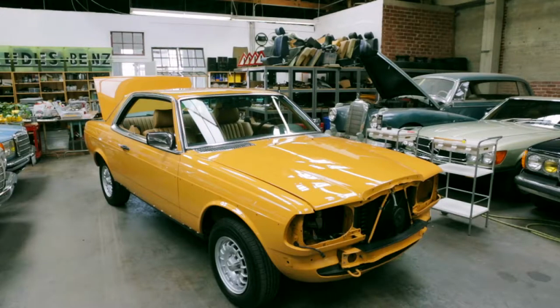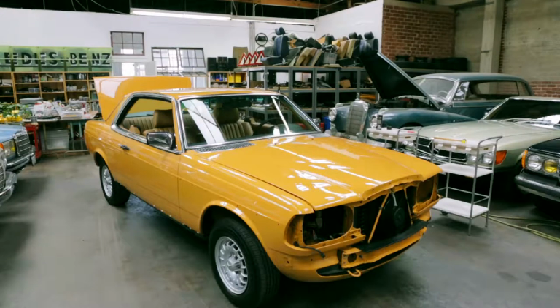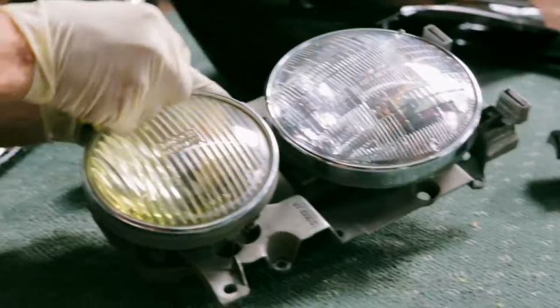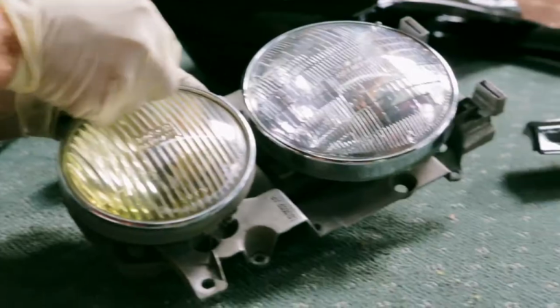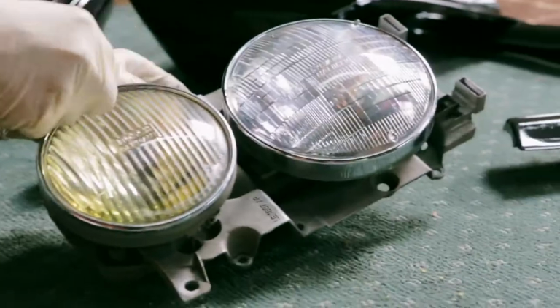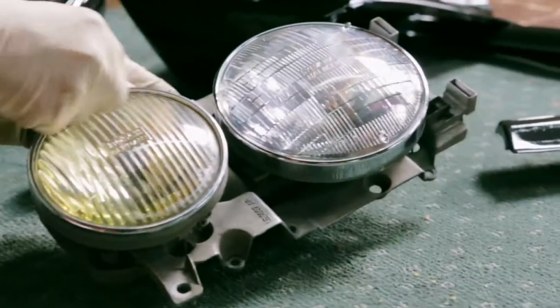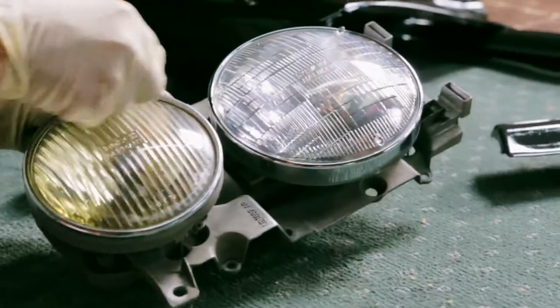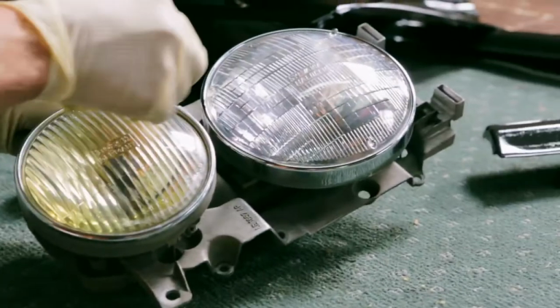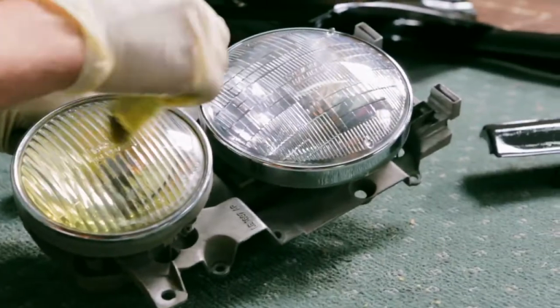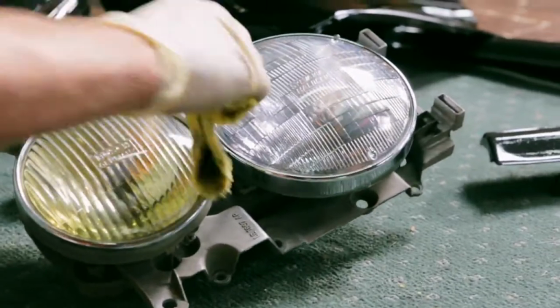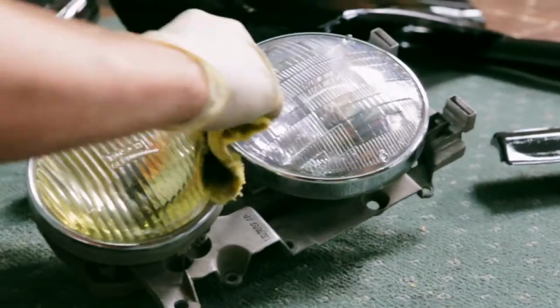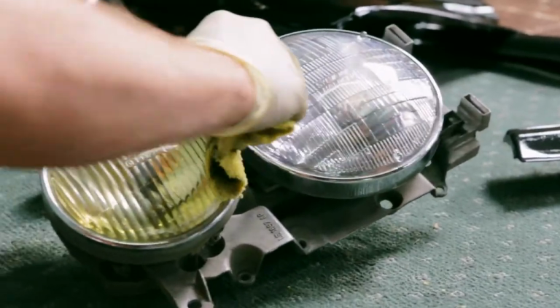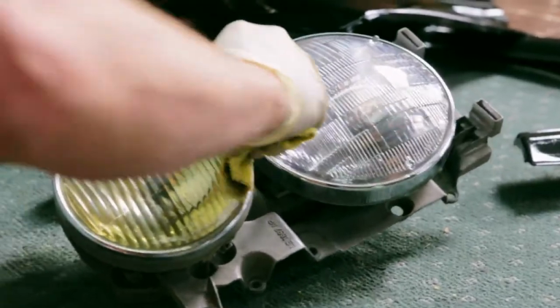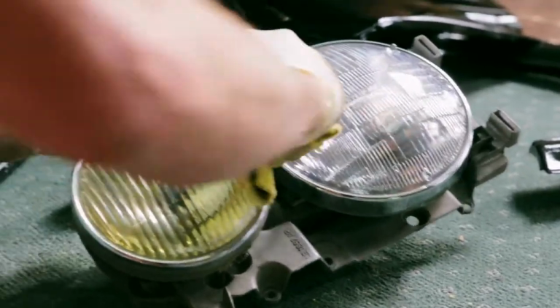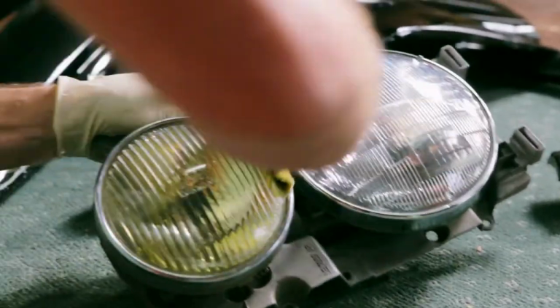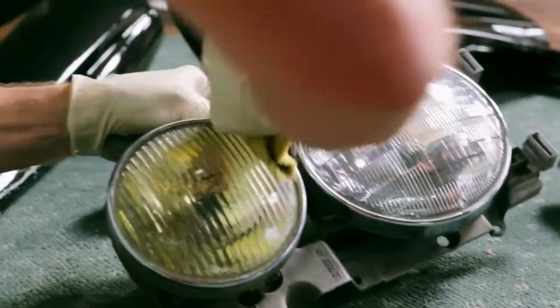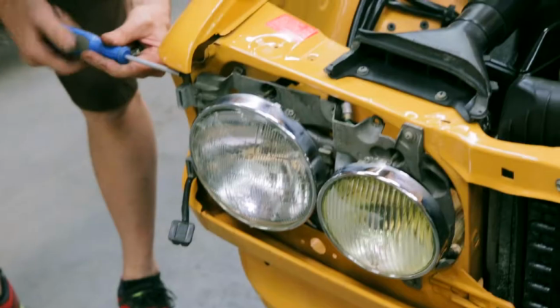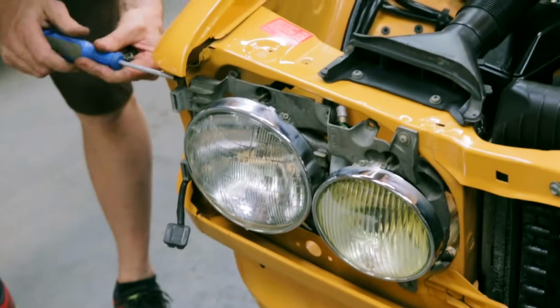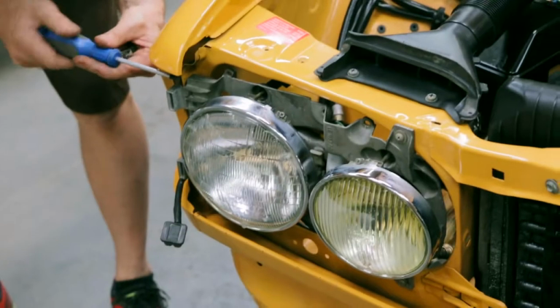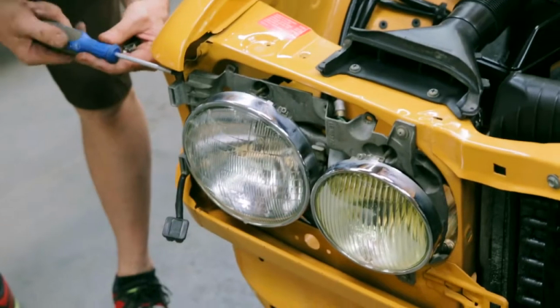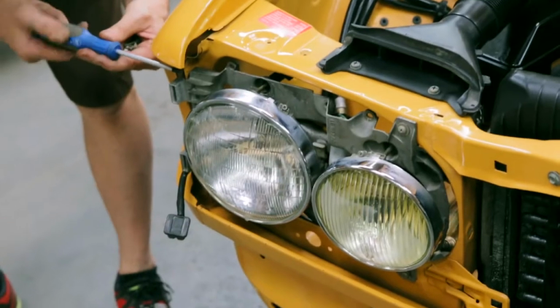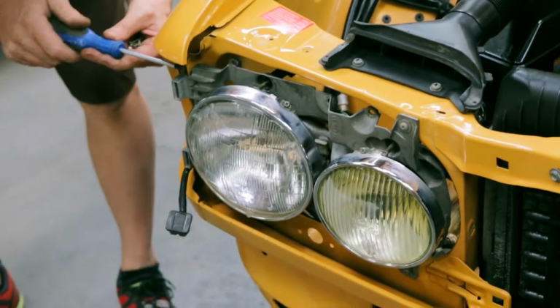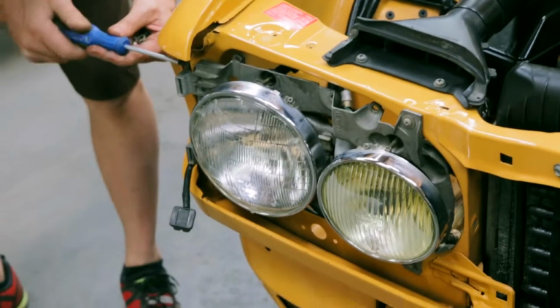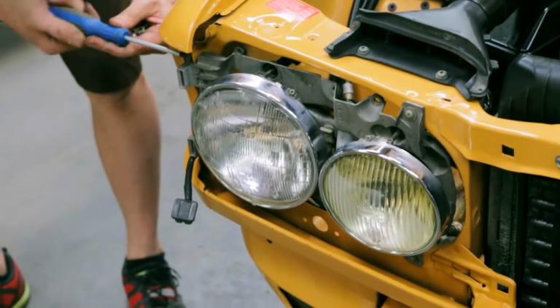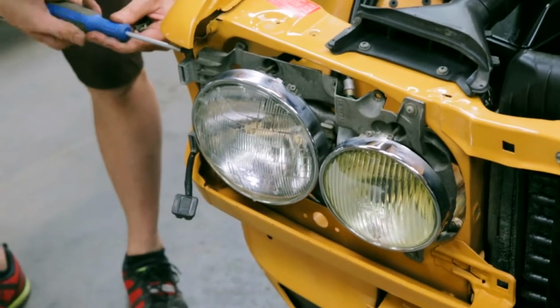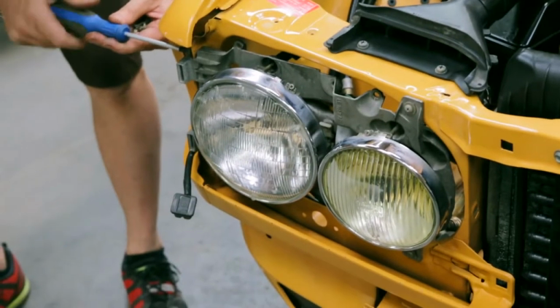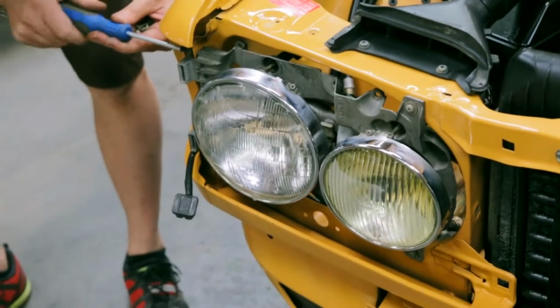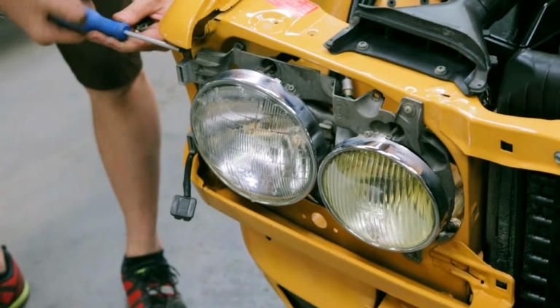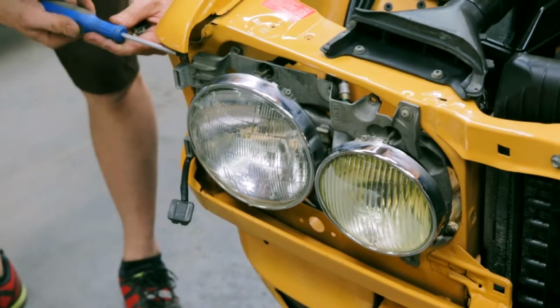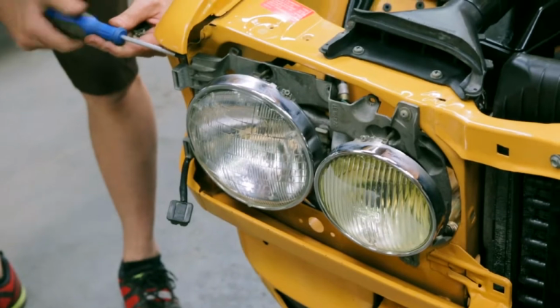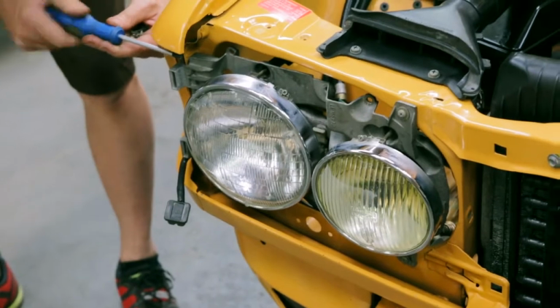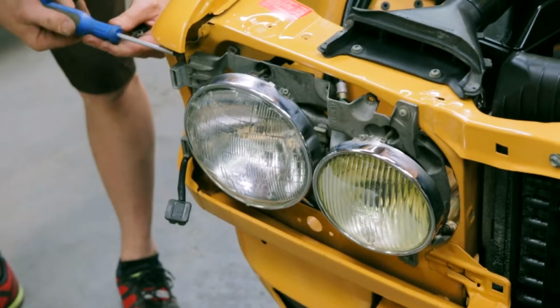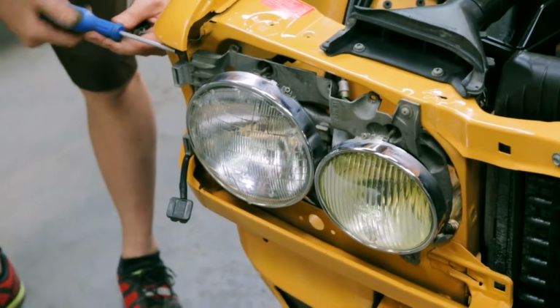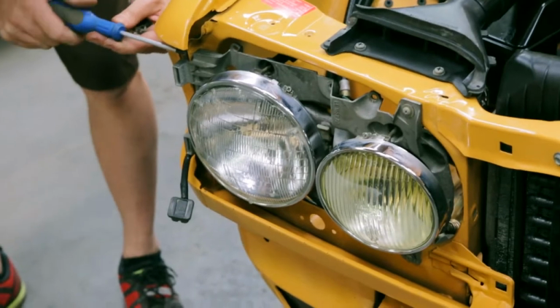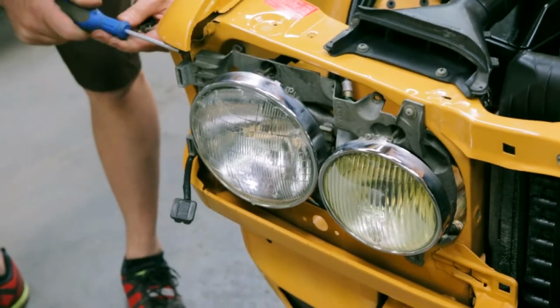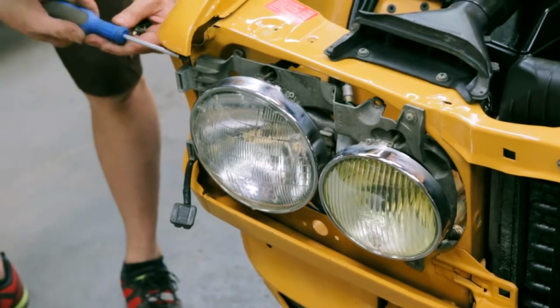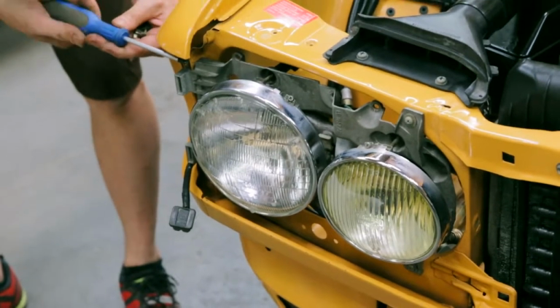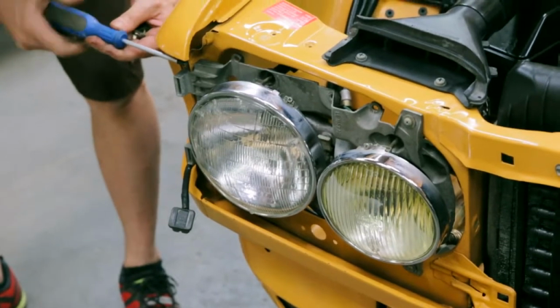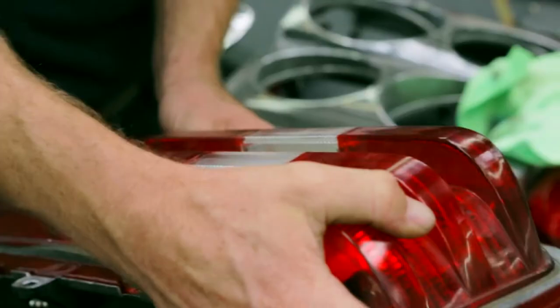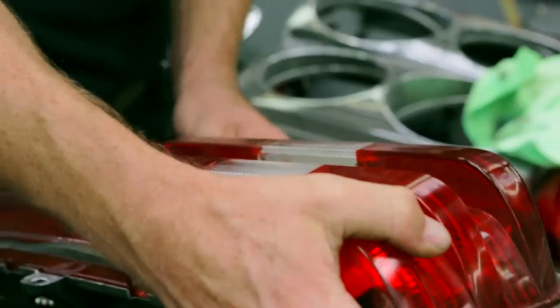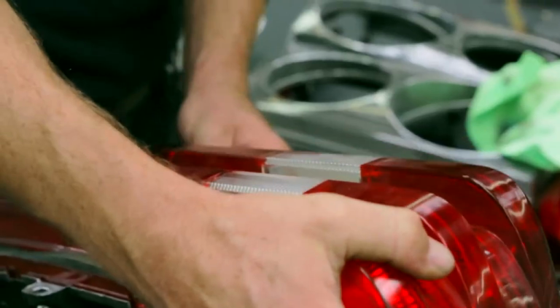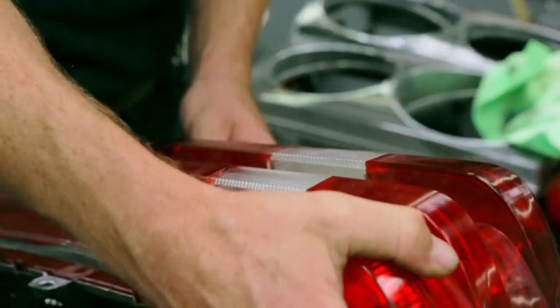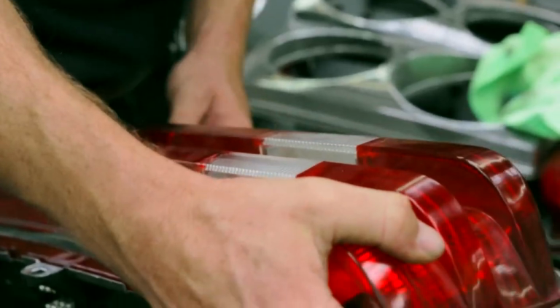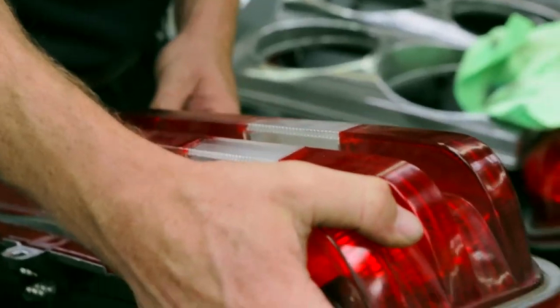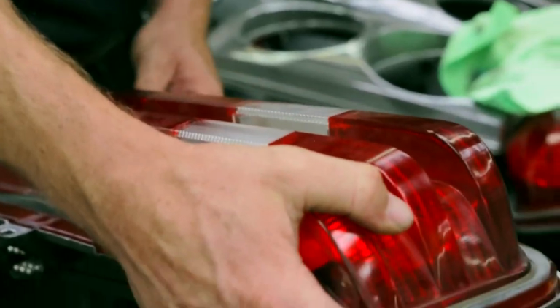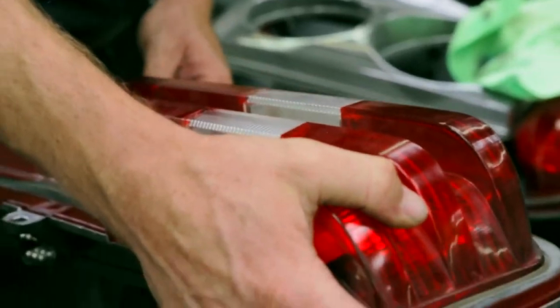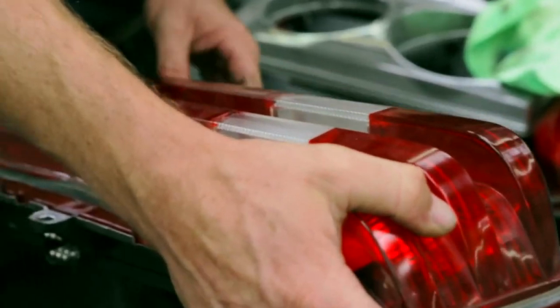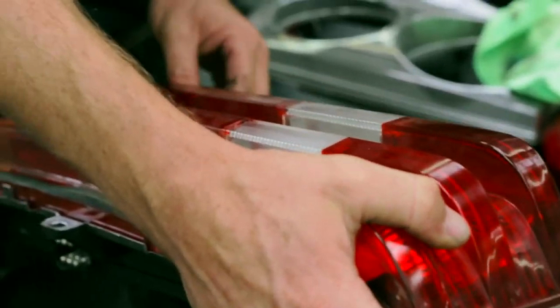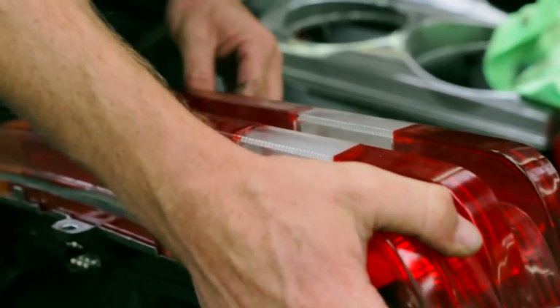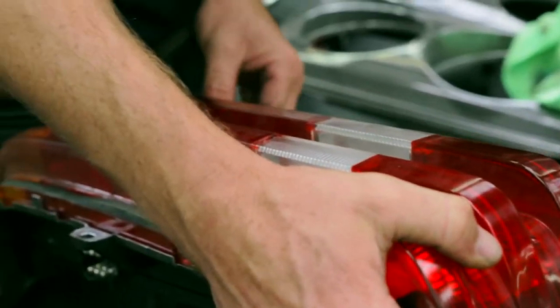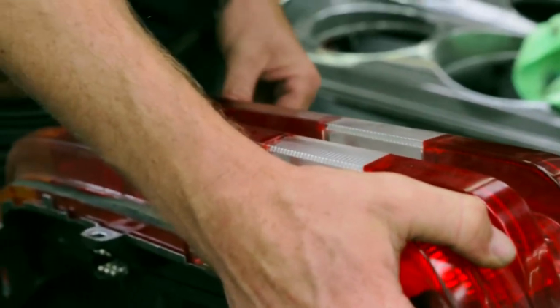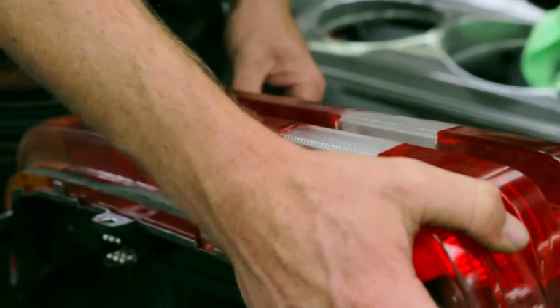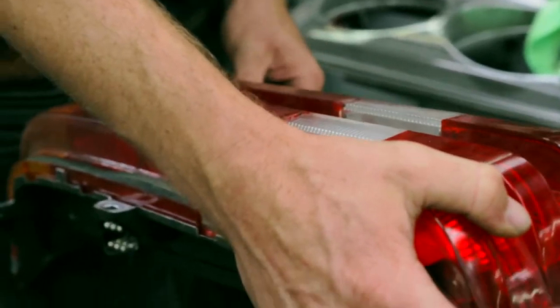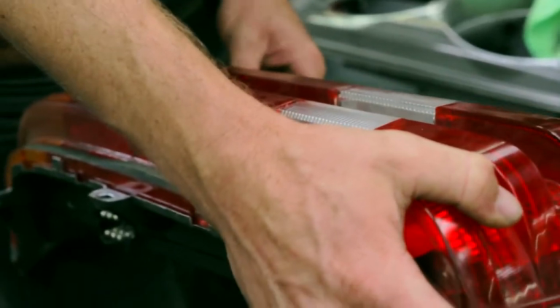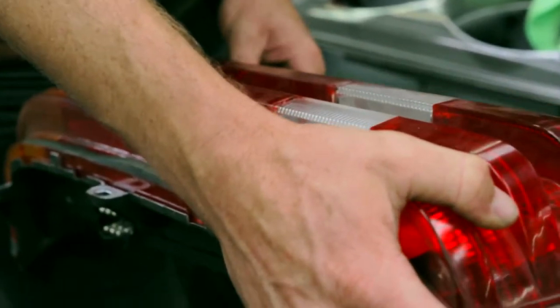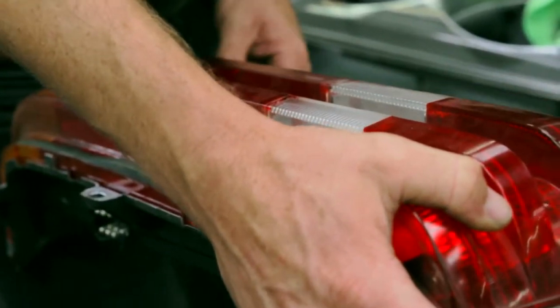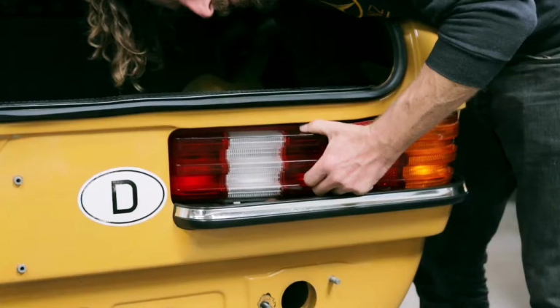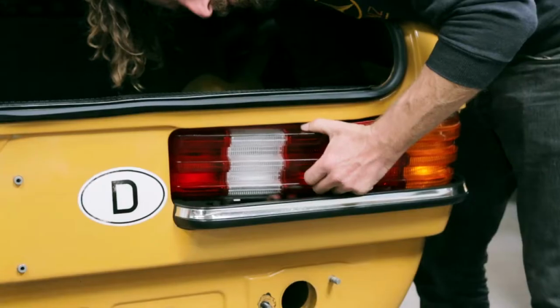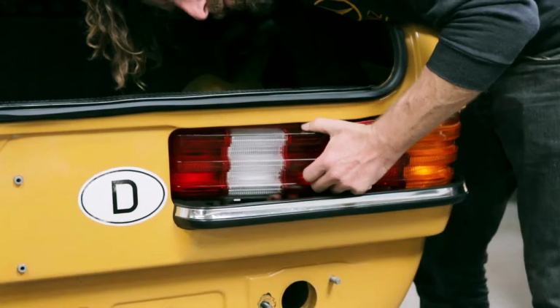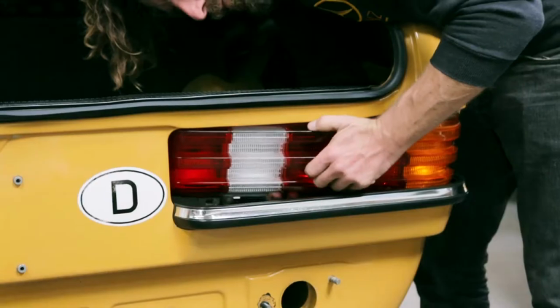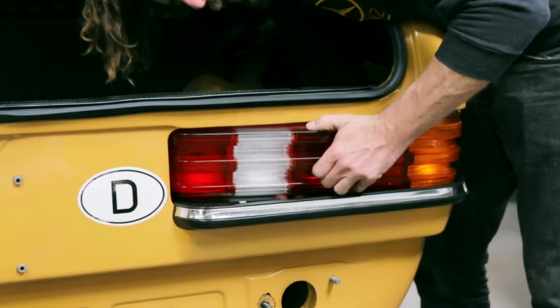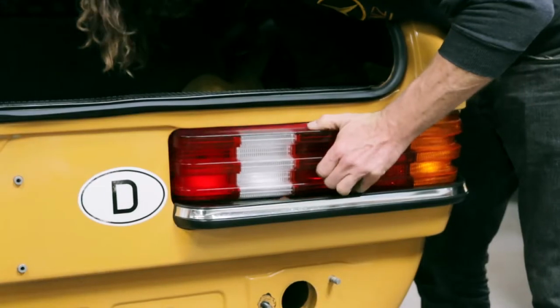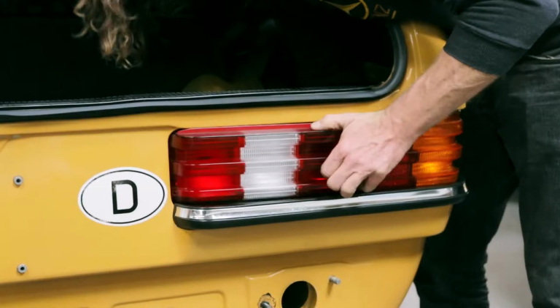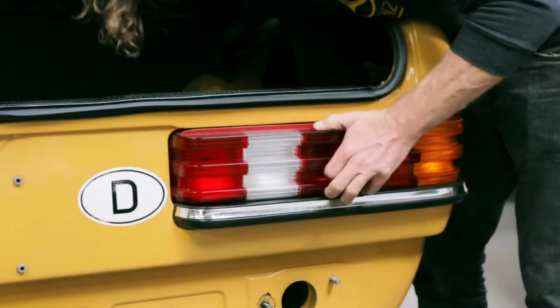We use almost all of the original parts if they're usable. We take them off, clean them up, and put them all back together.